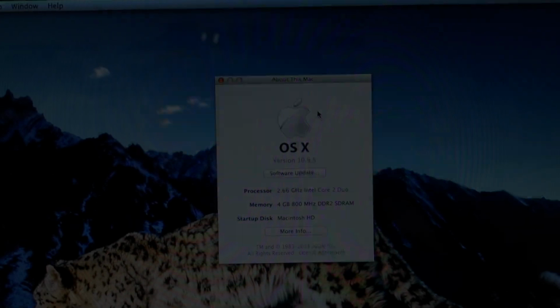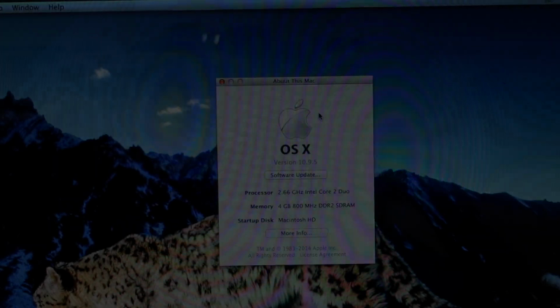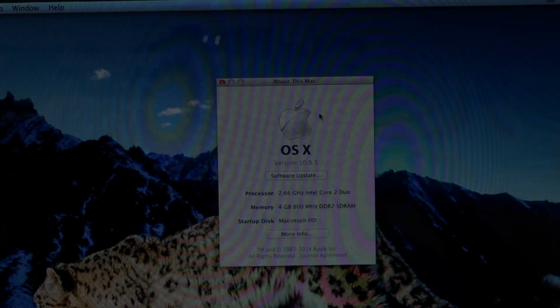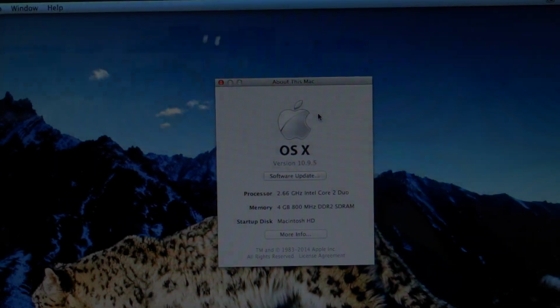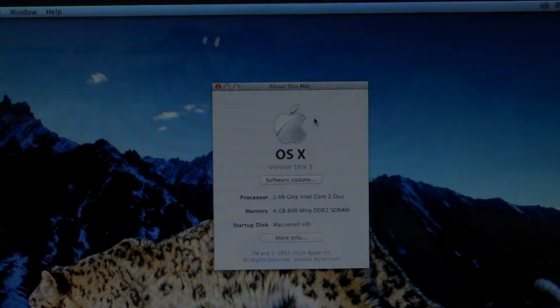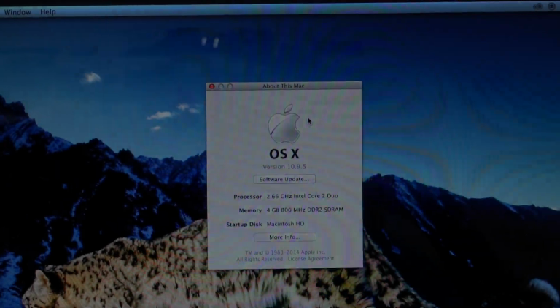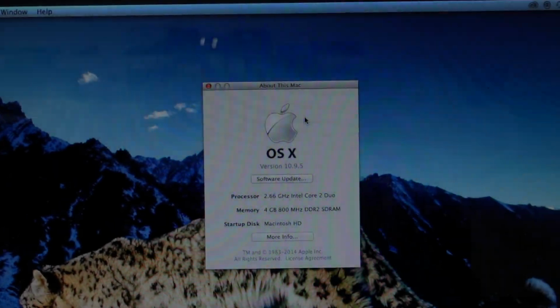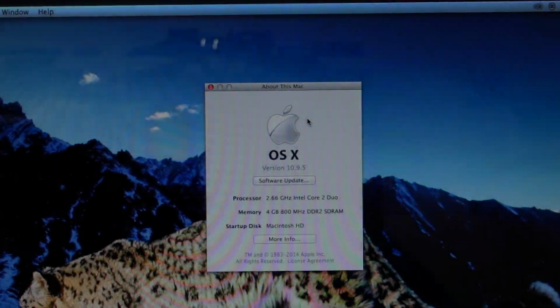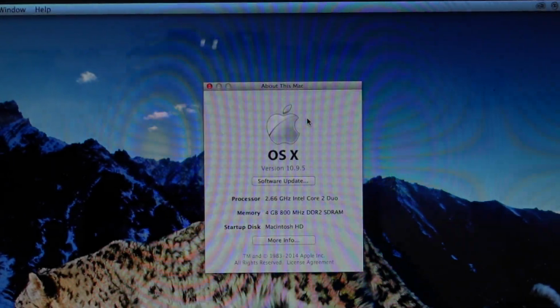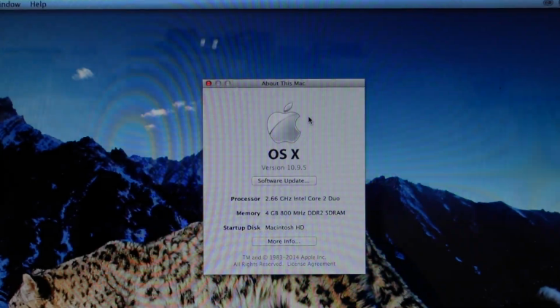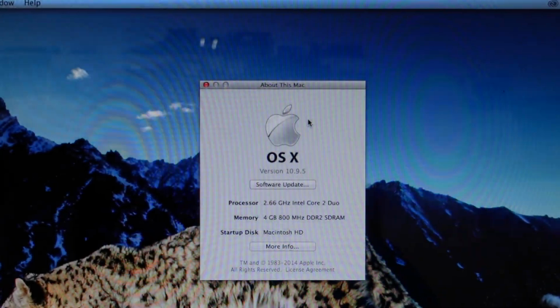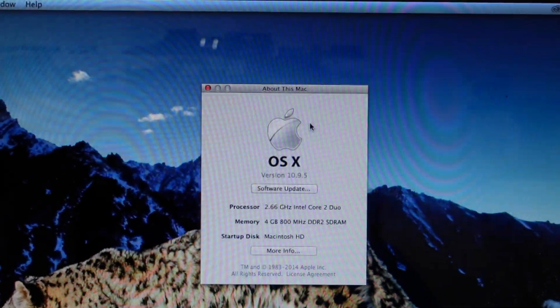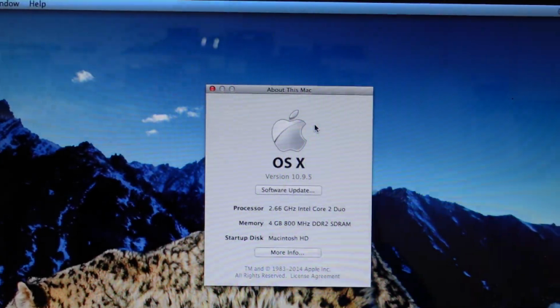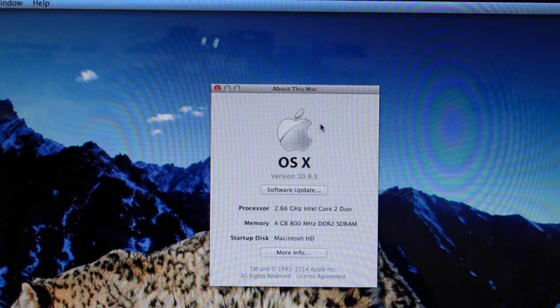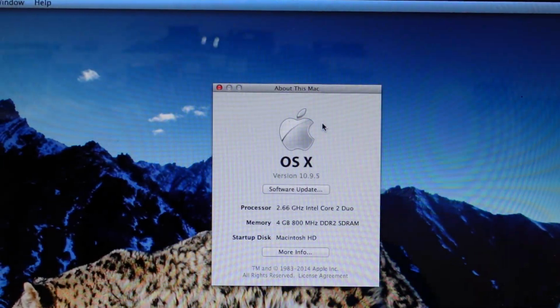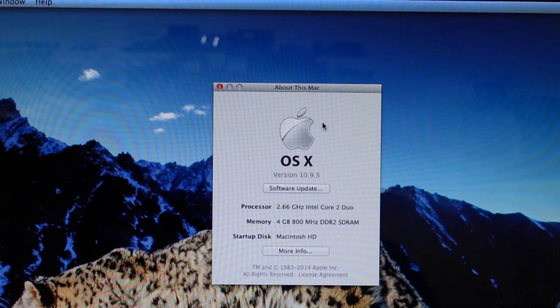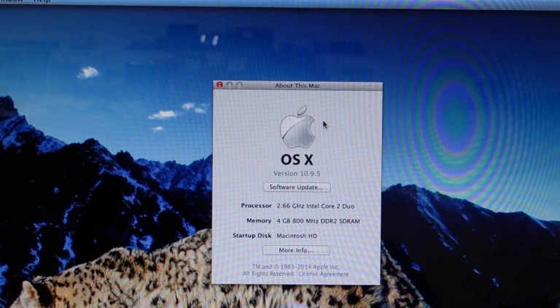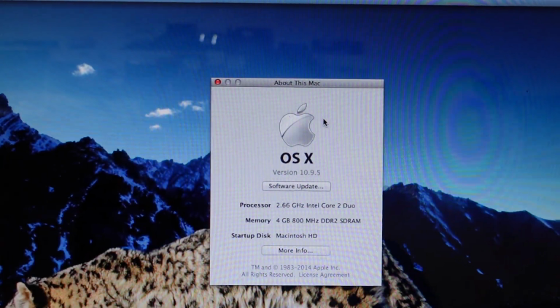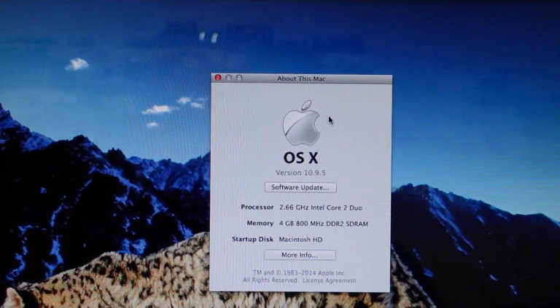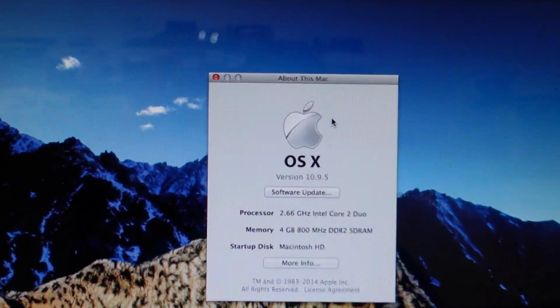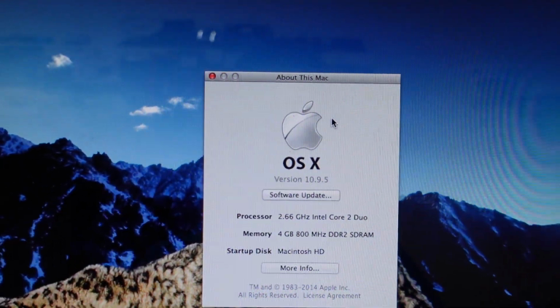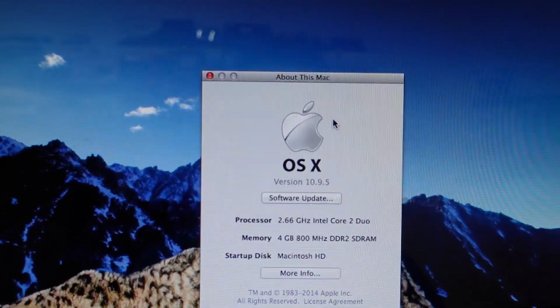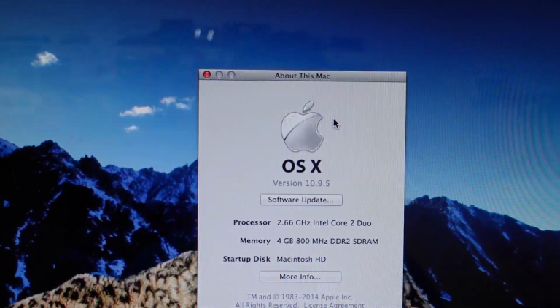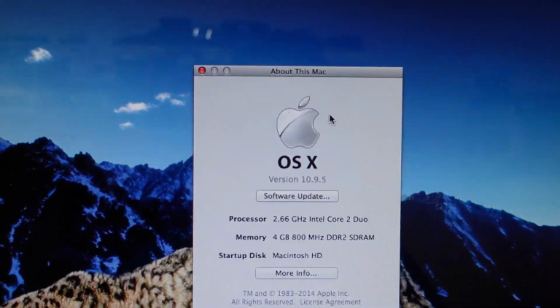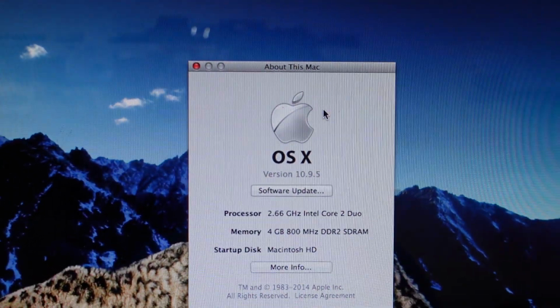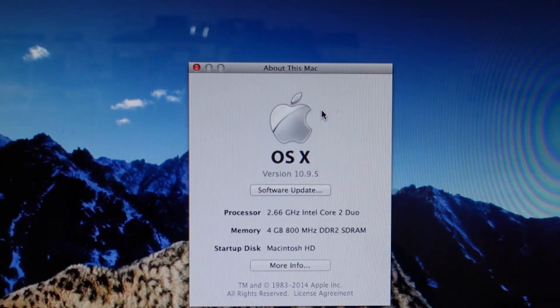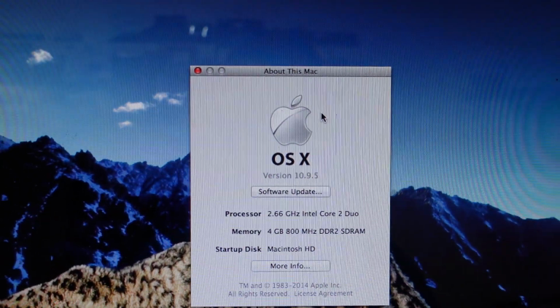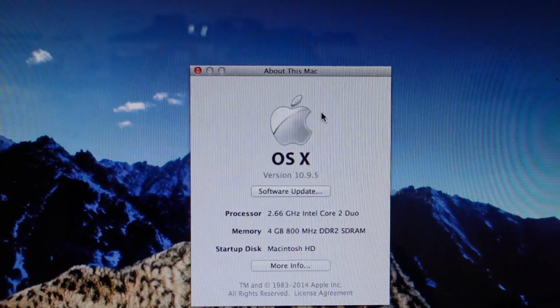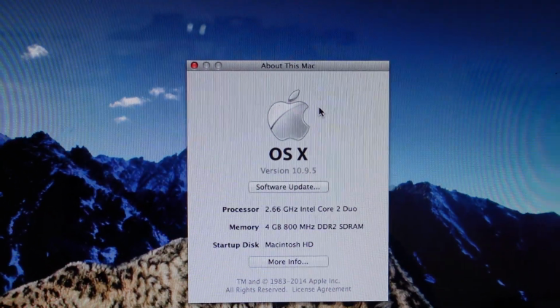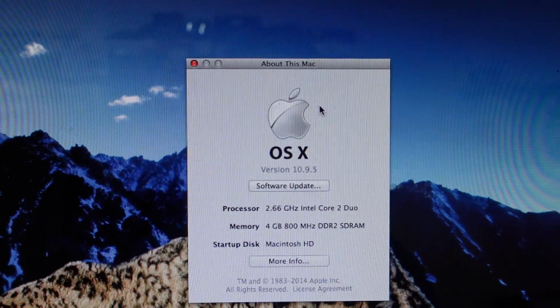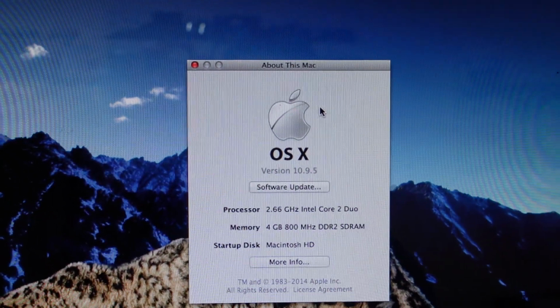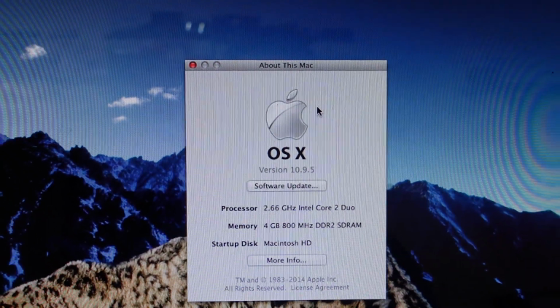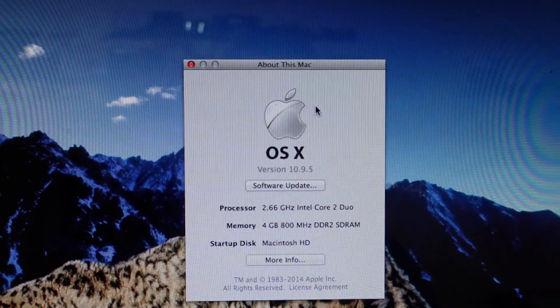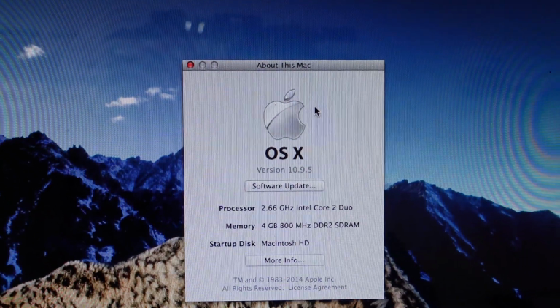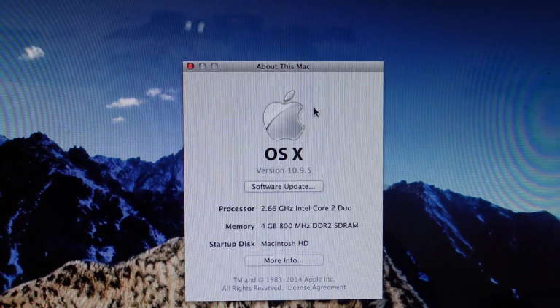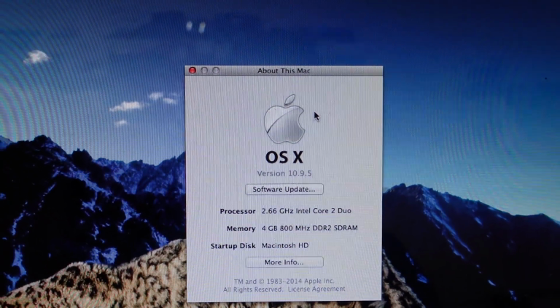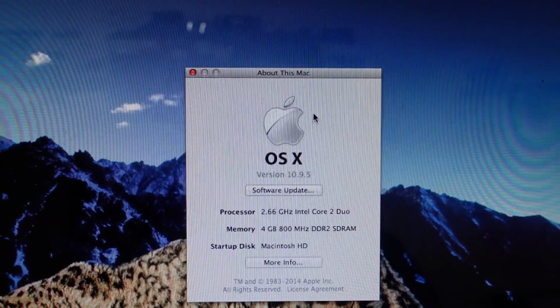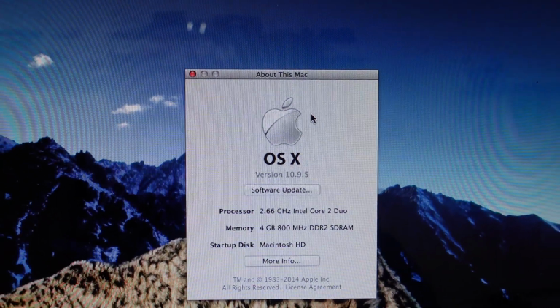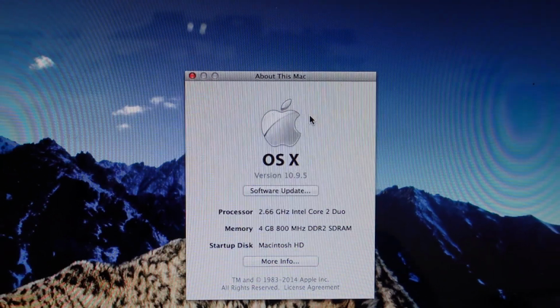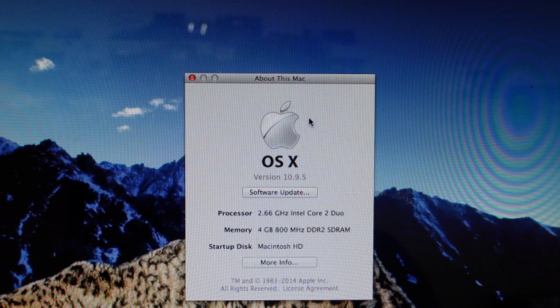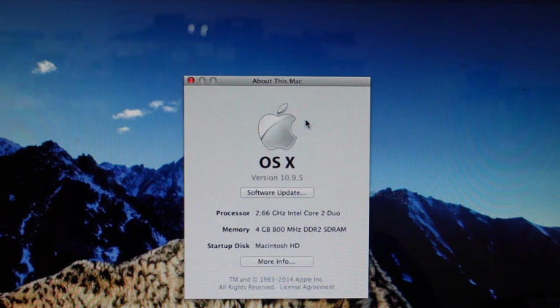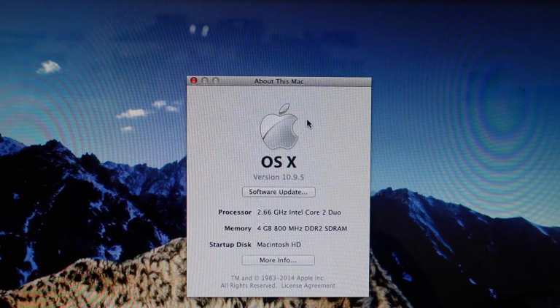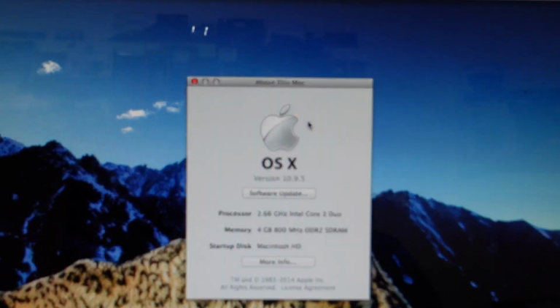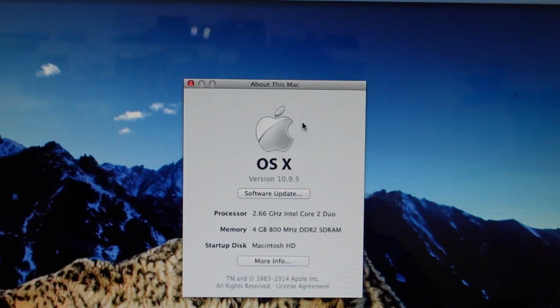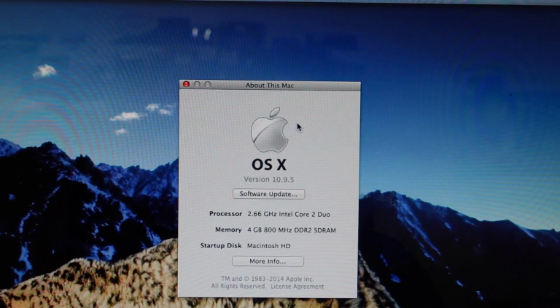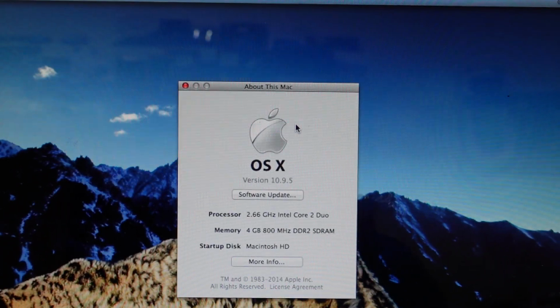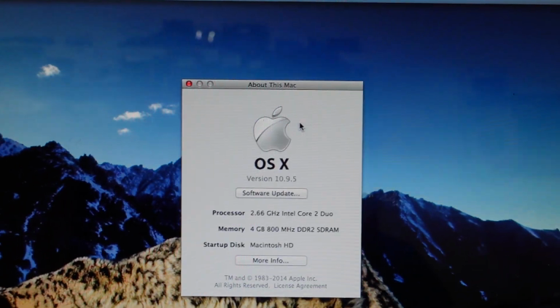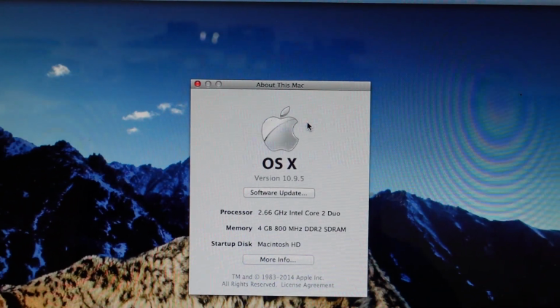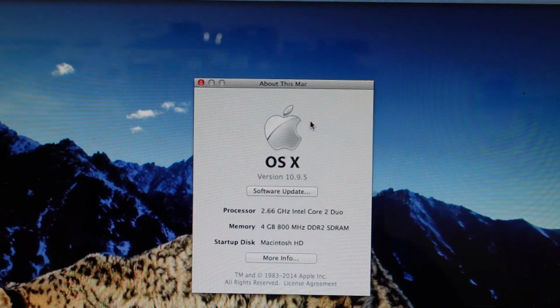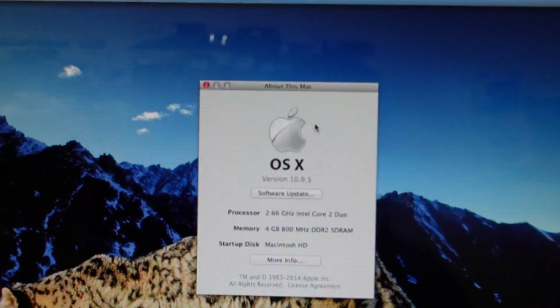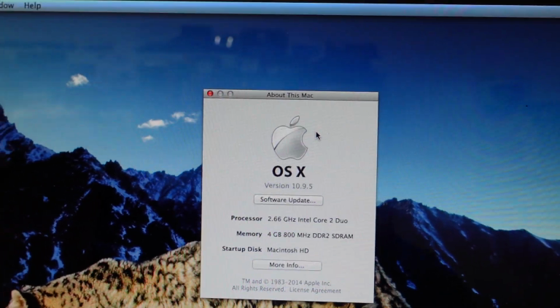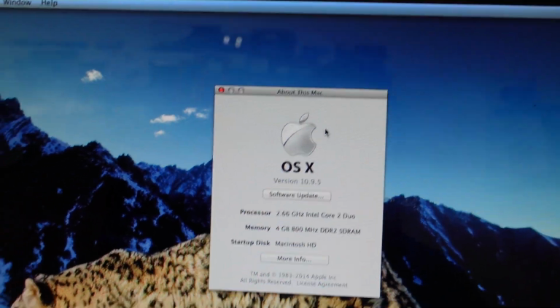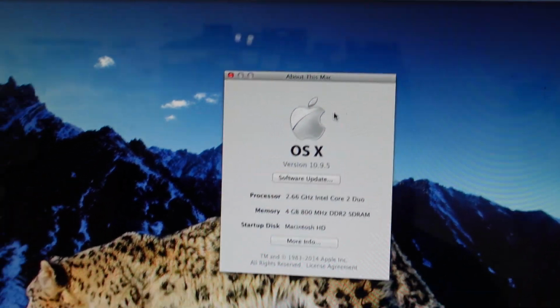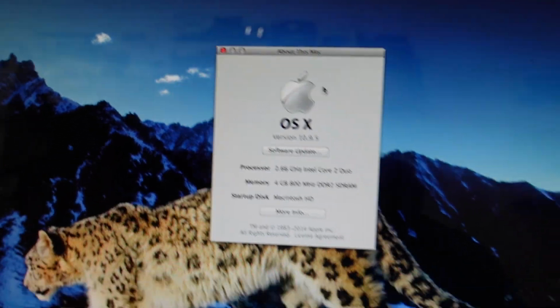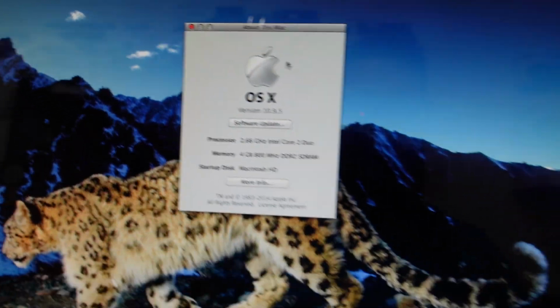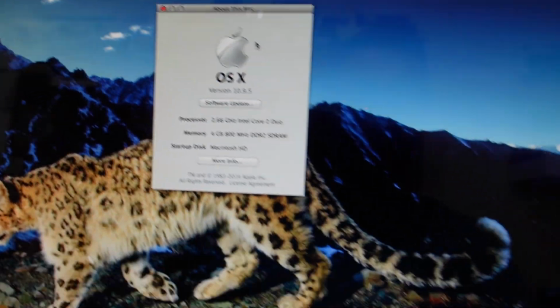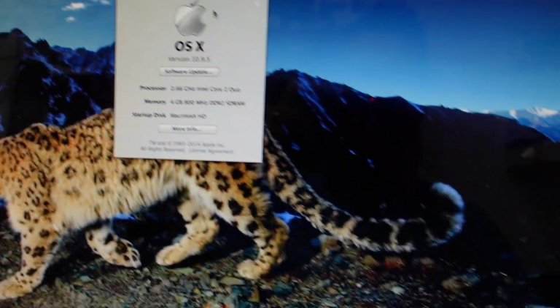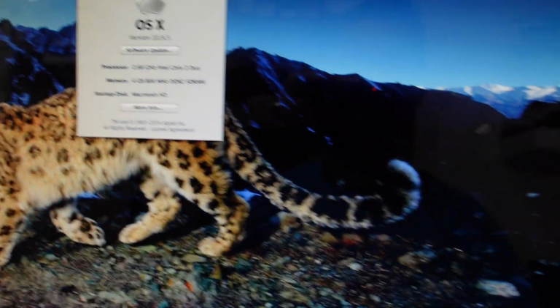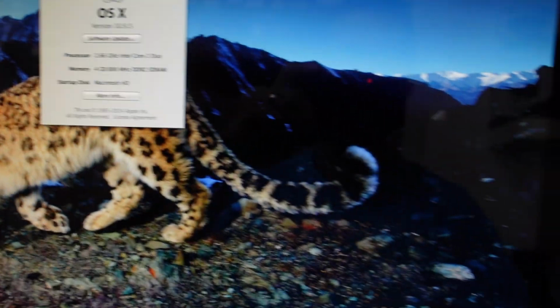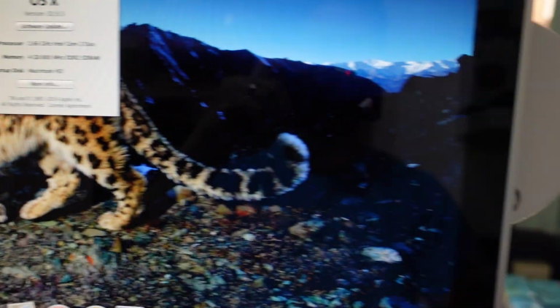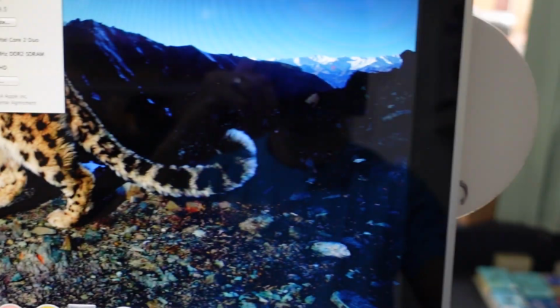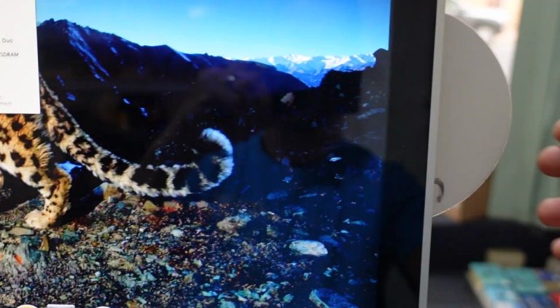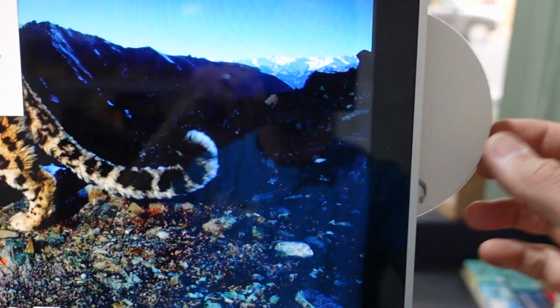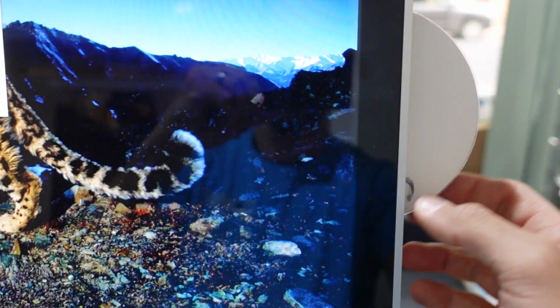G'day guys, here's a relatively quick one for you. I'm working on an old MacBook A1 224 and I want to boot off a CD.